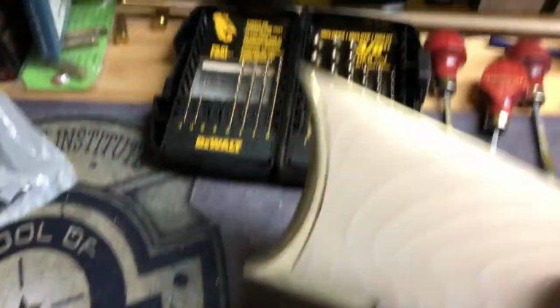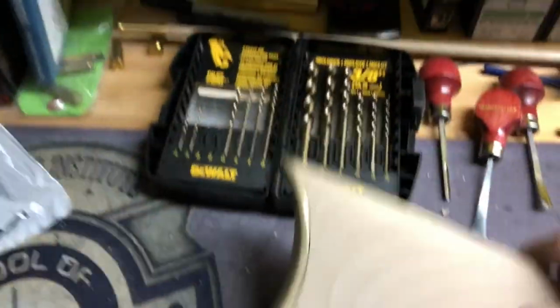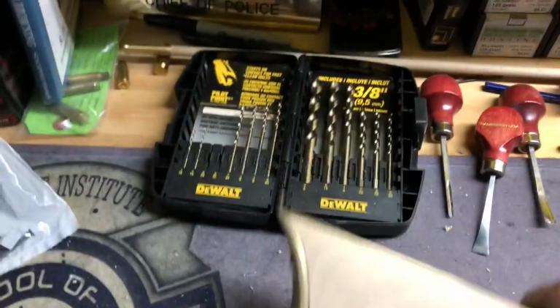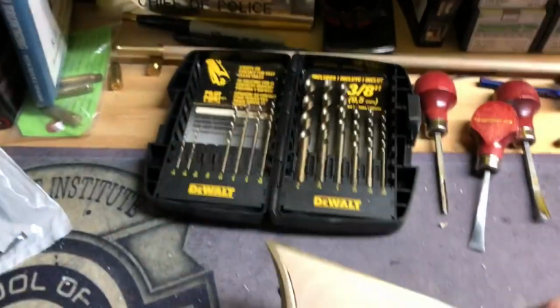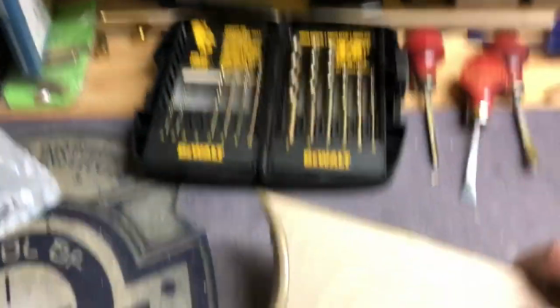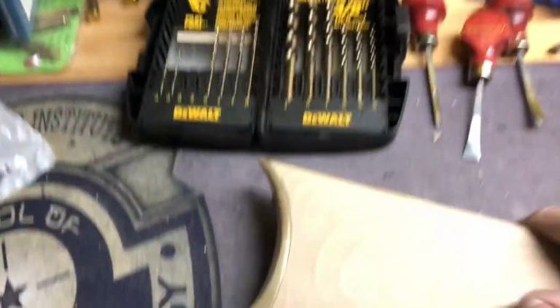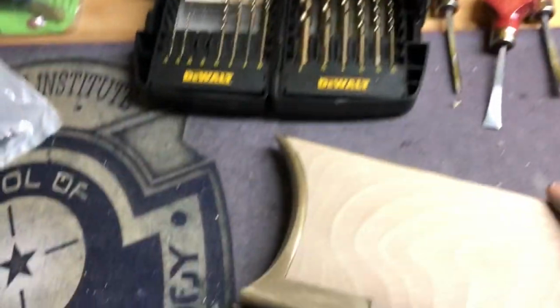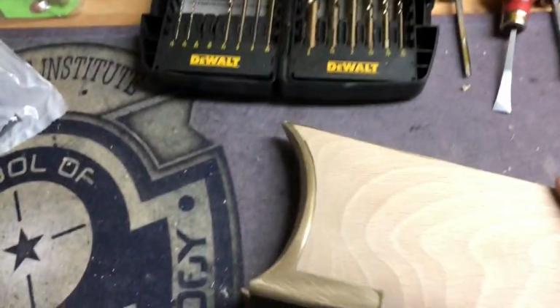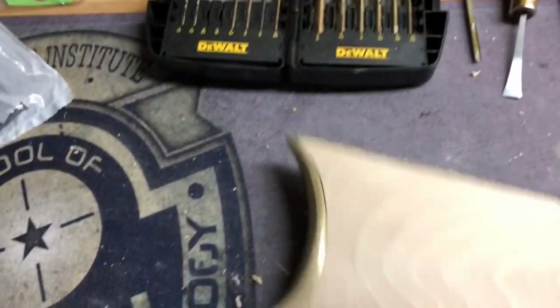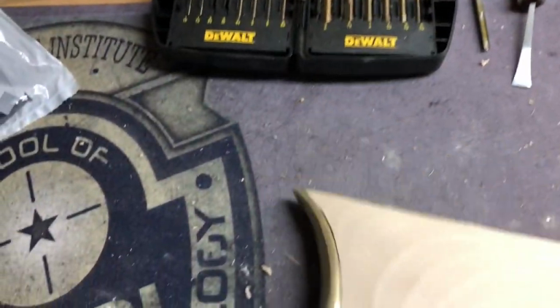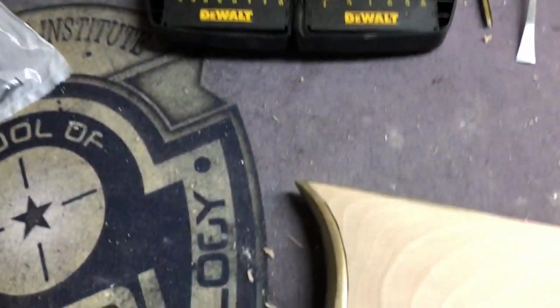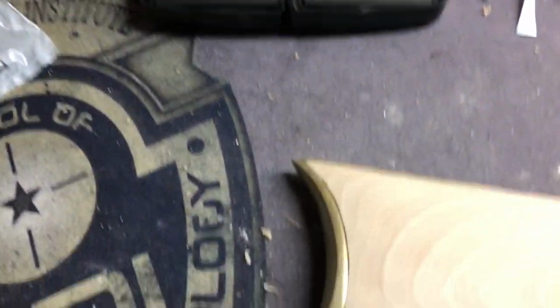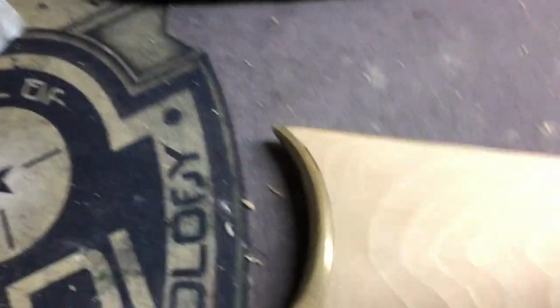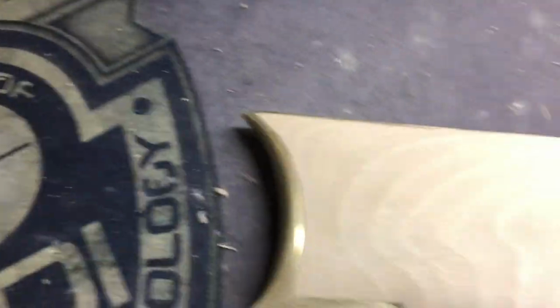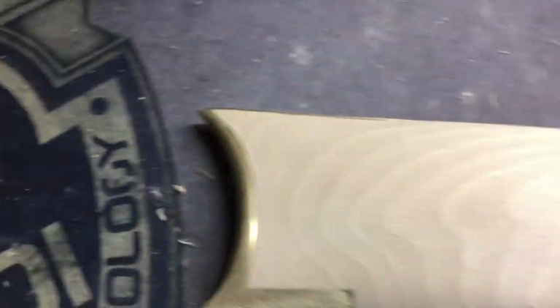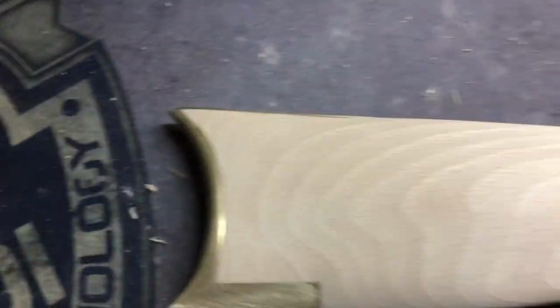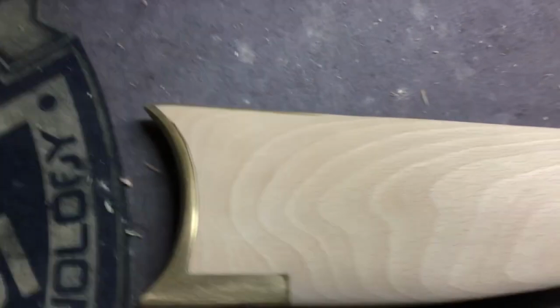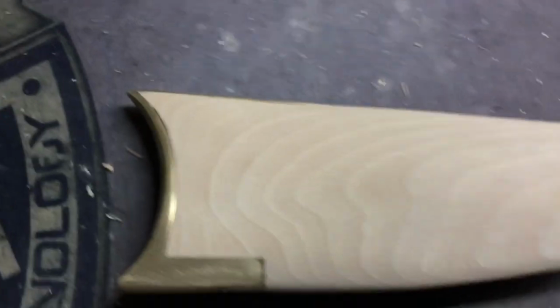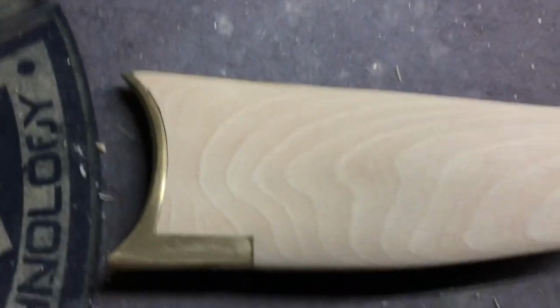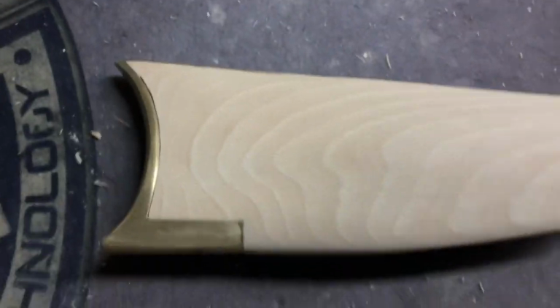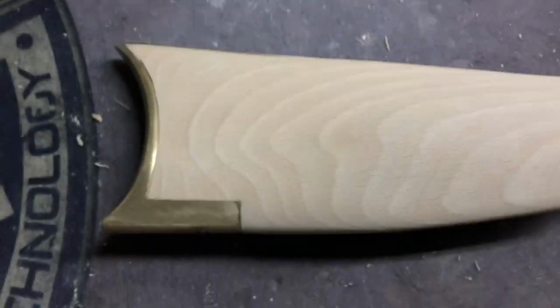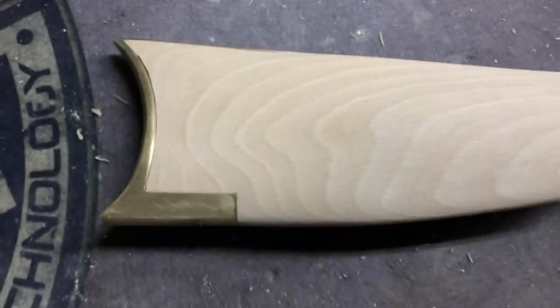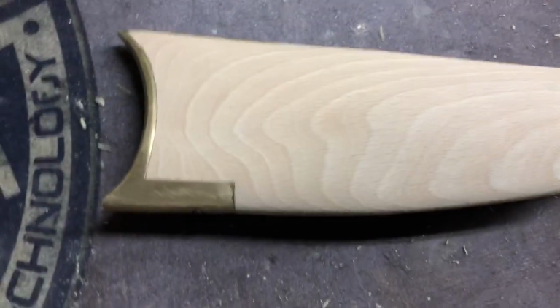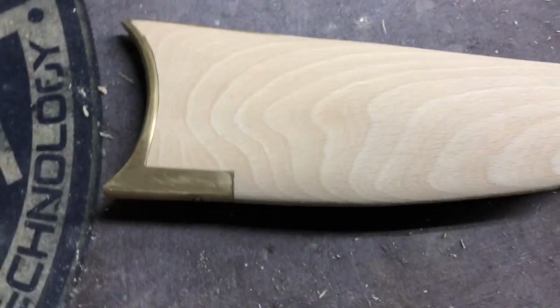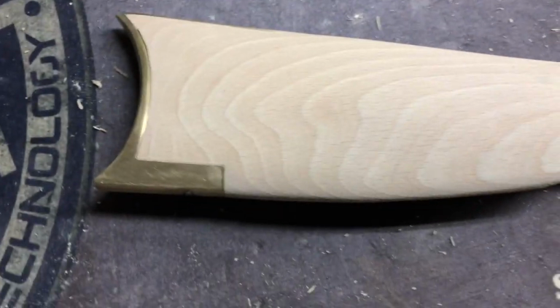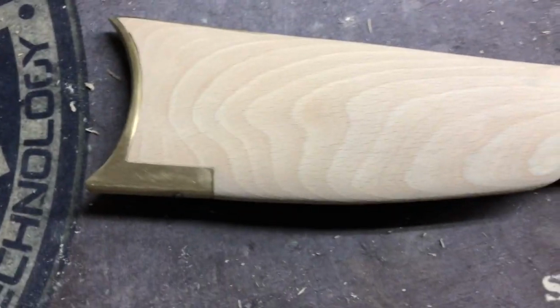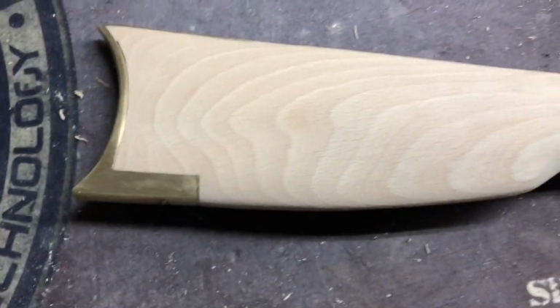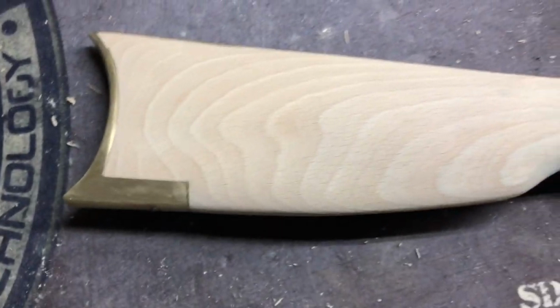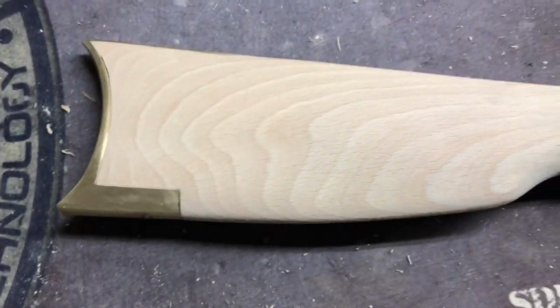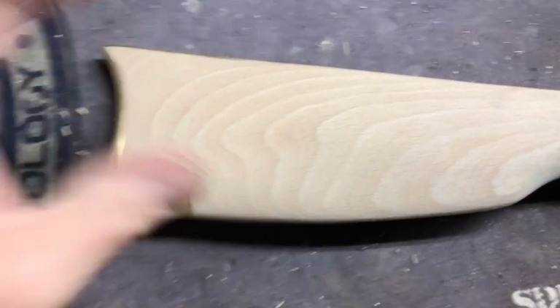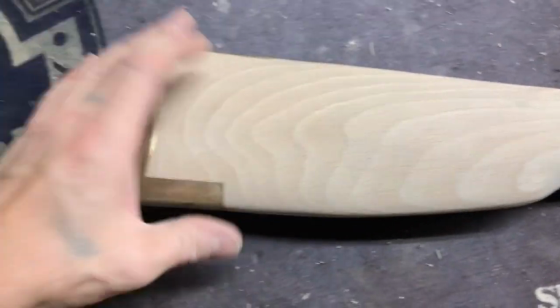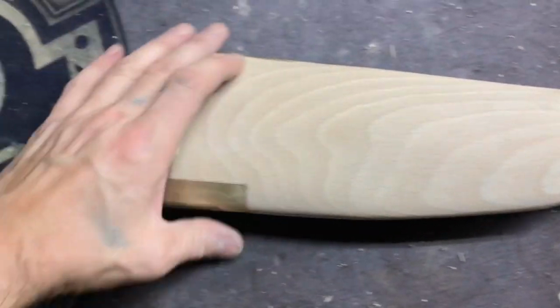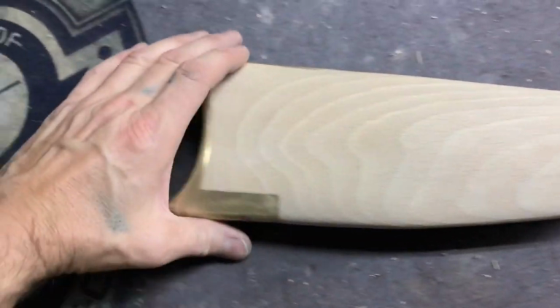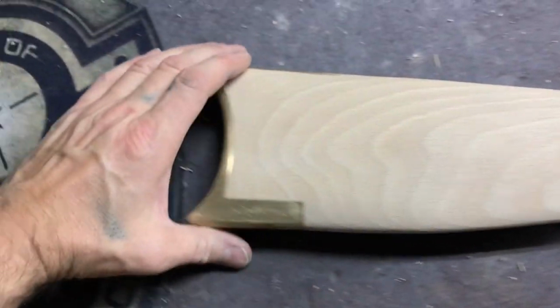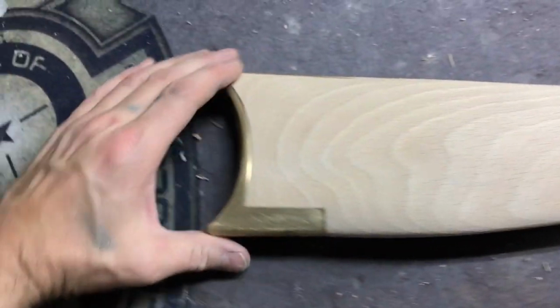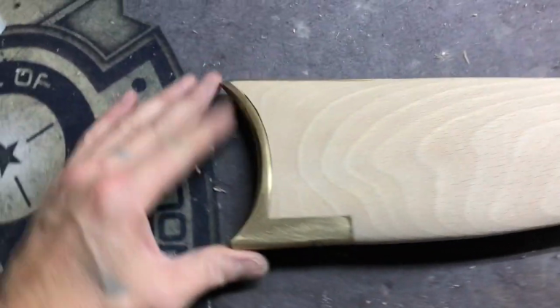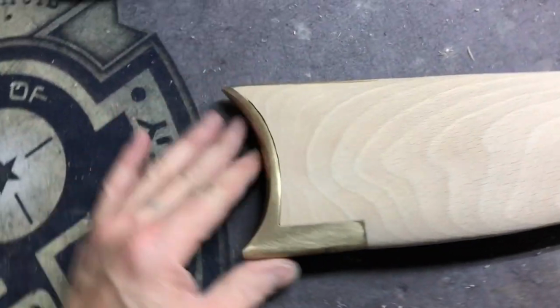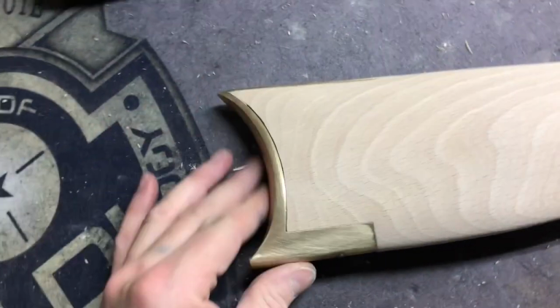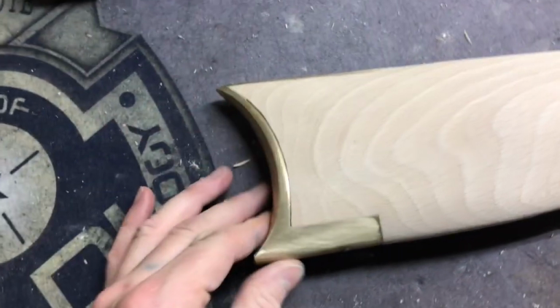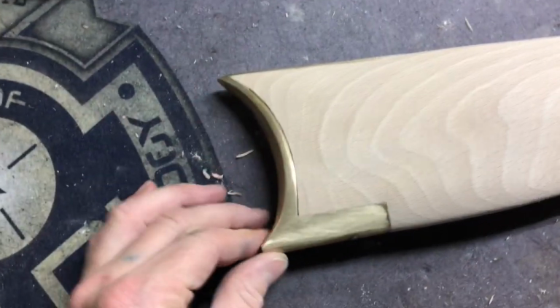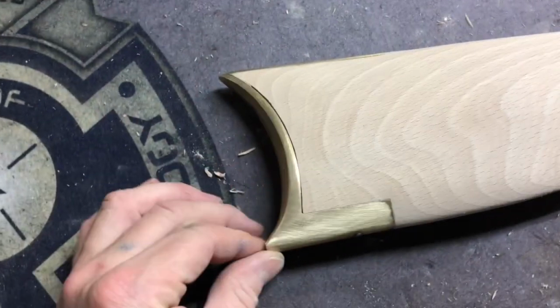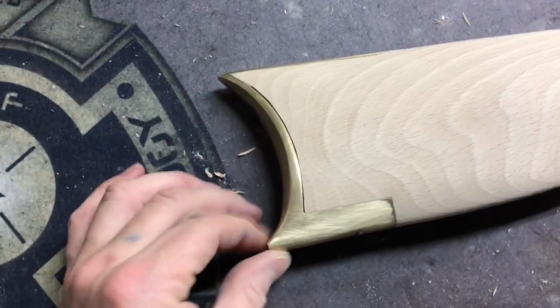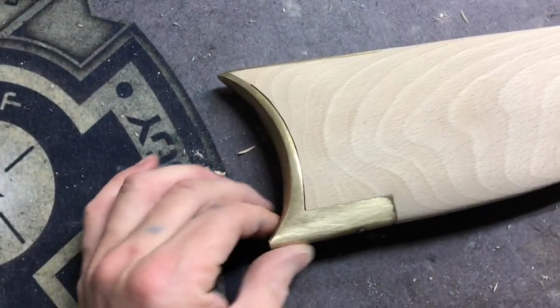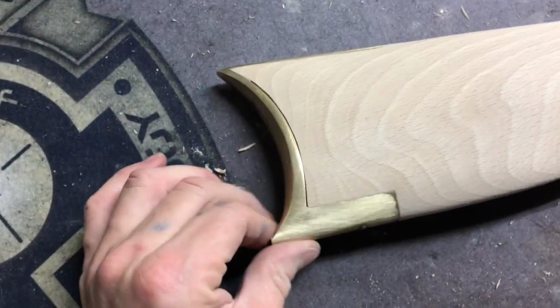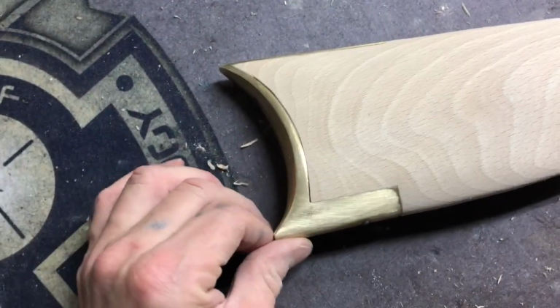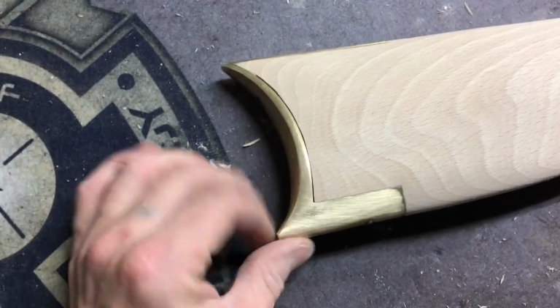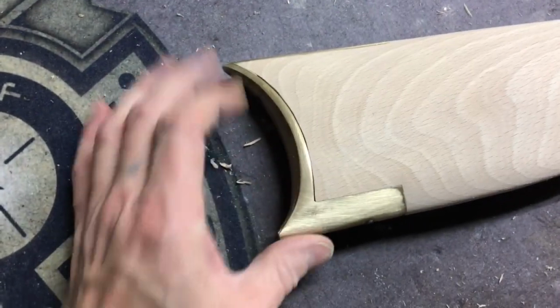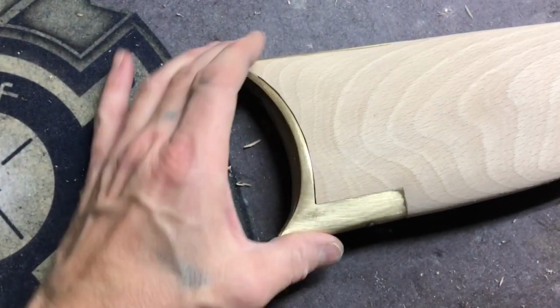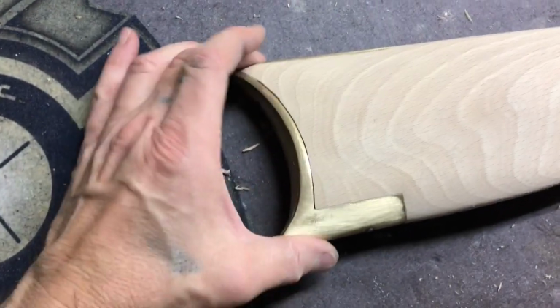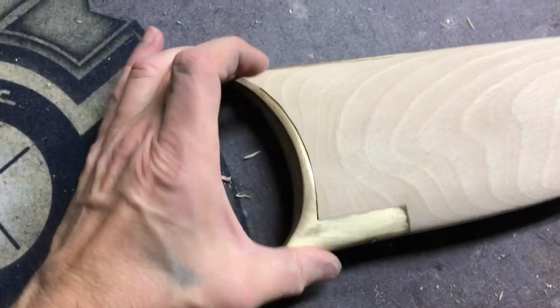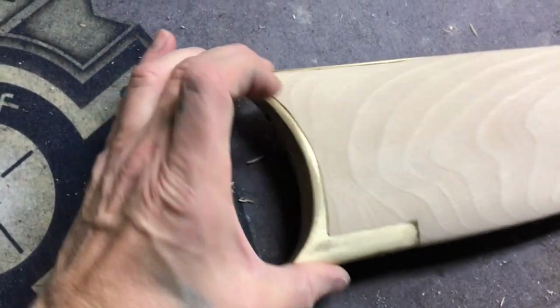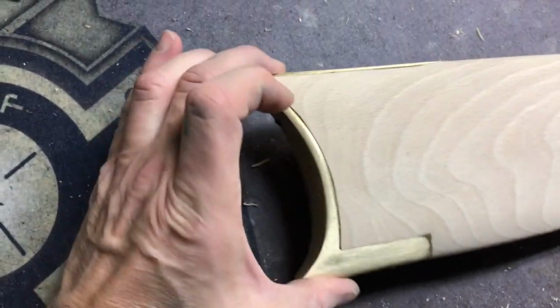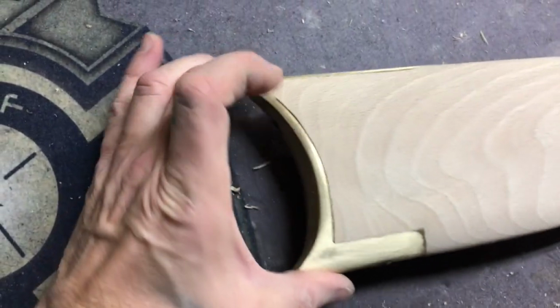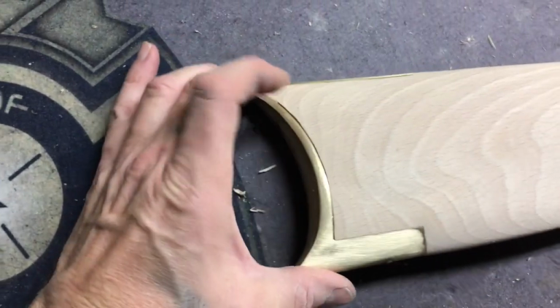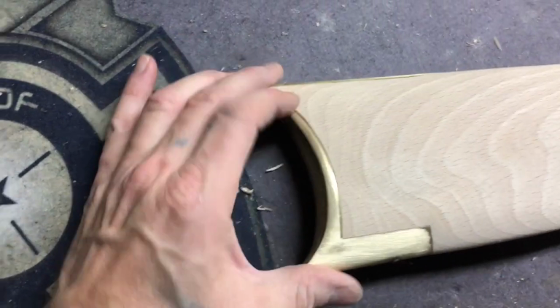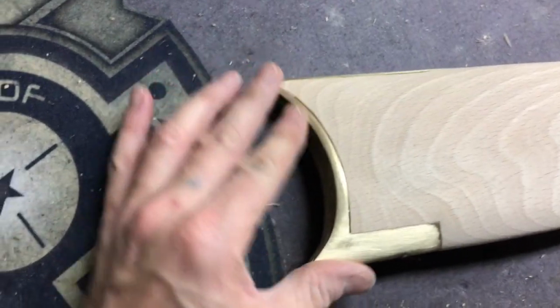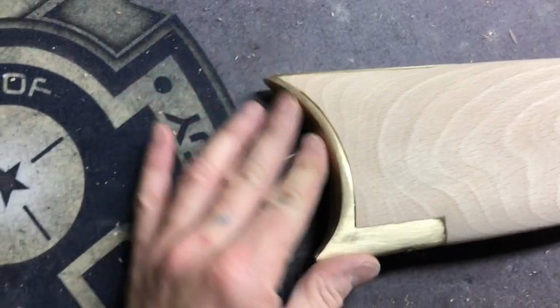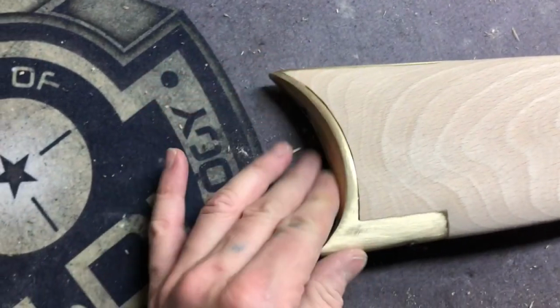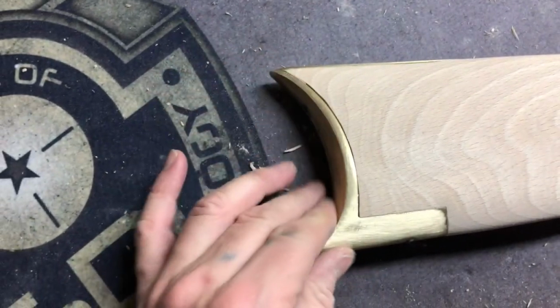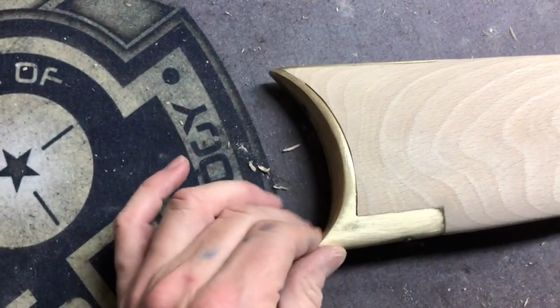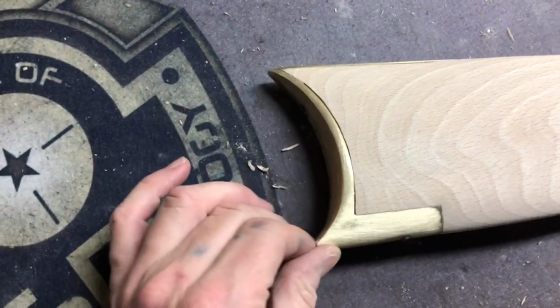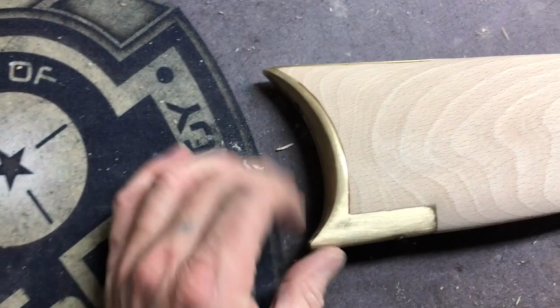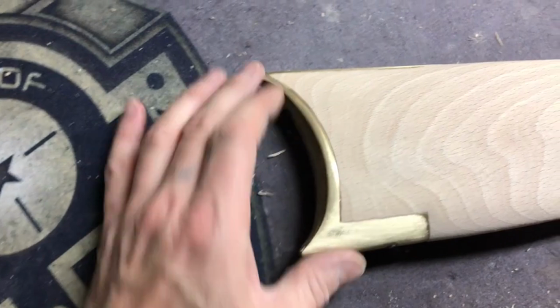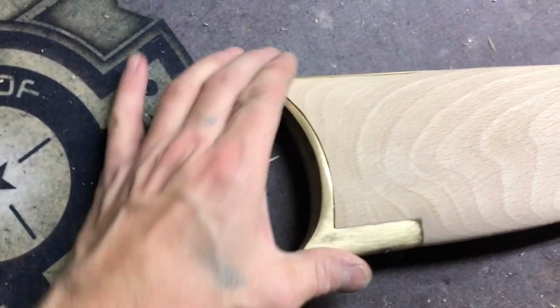So that is doing the rear butt stock and then butt plate.